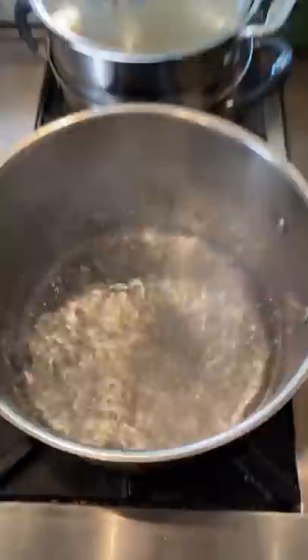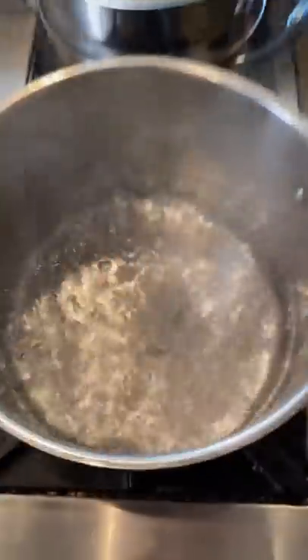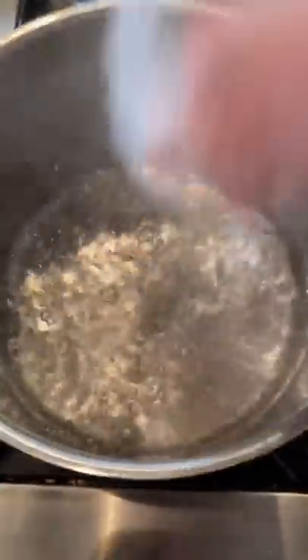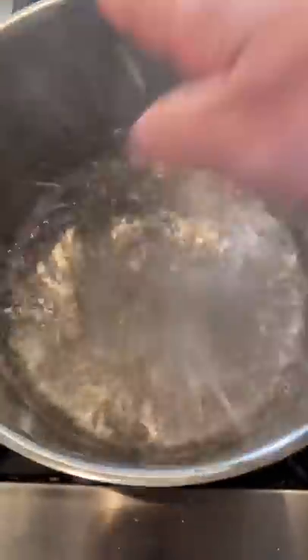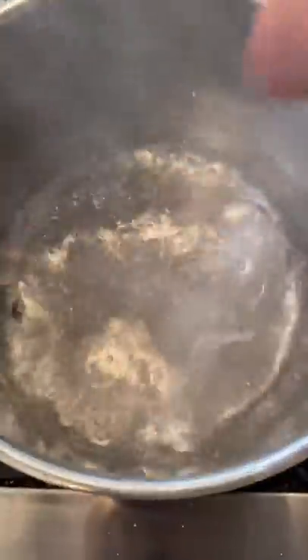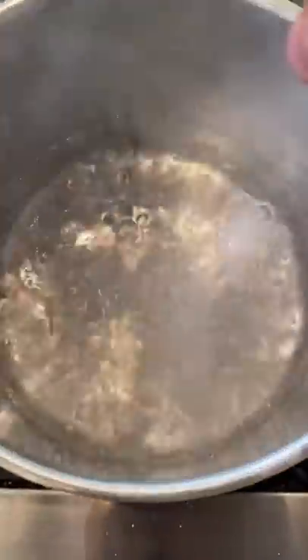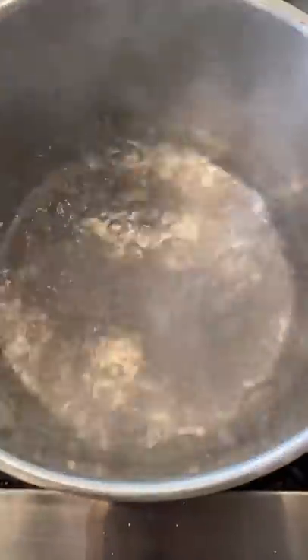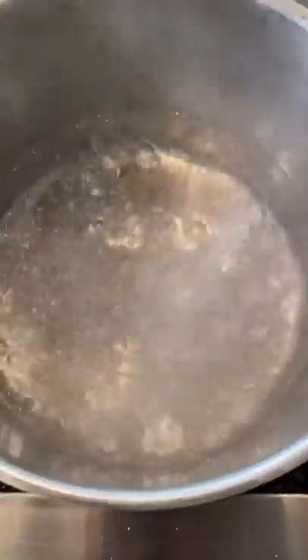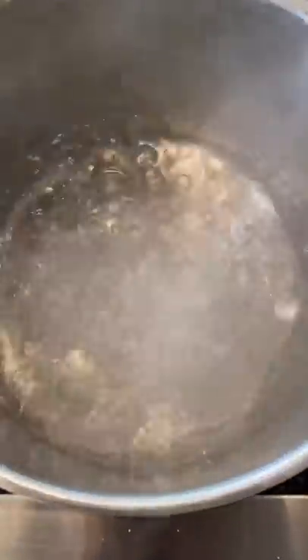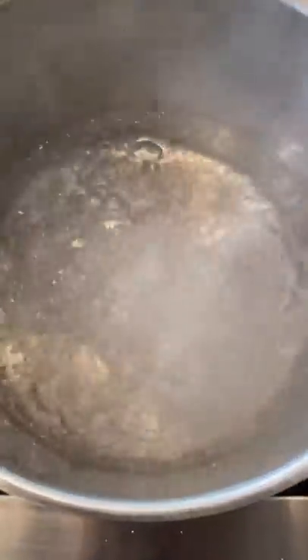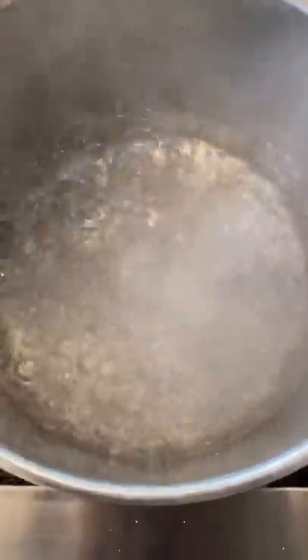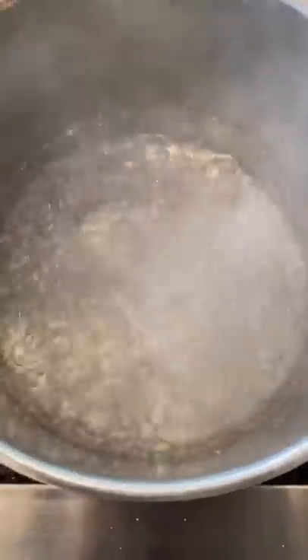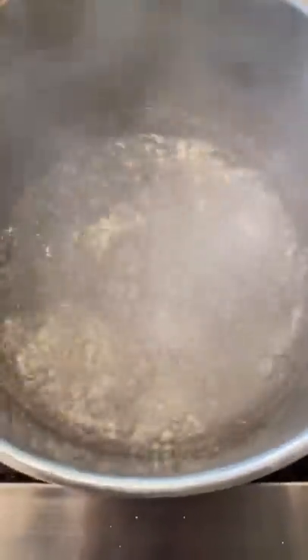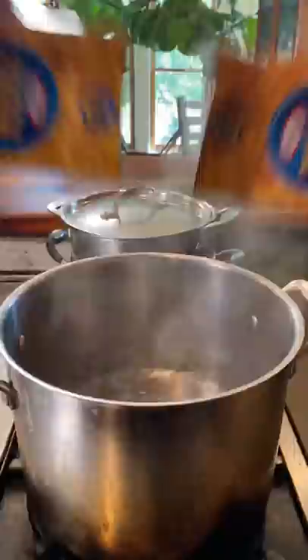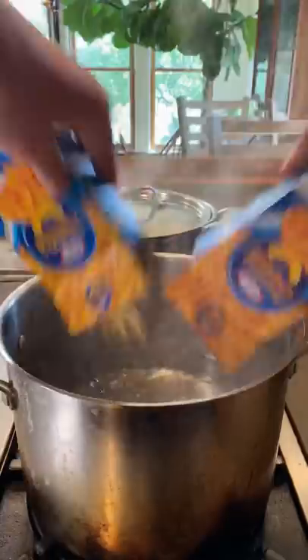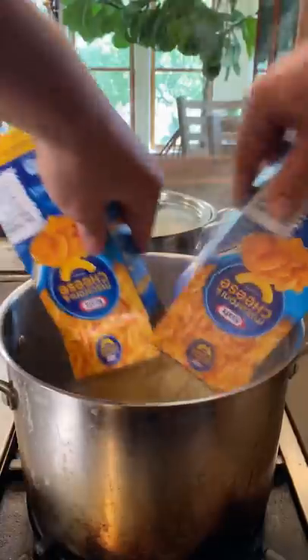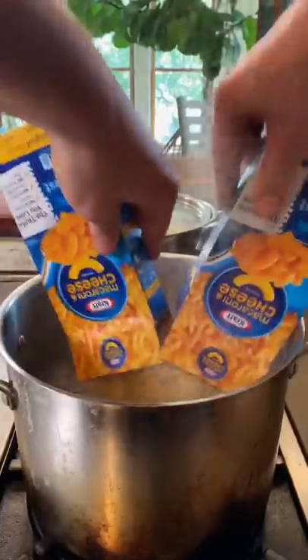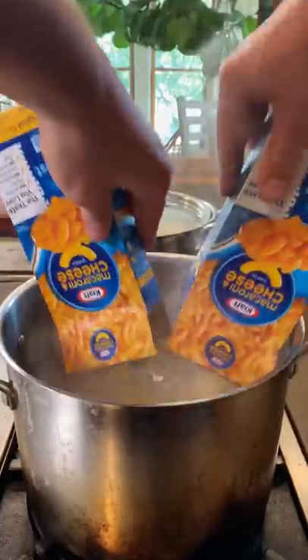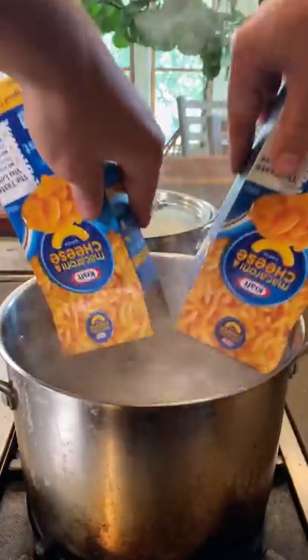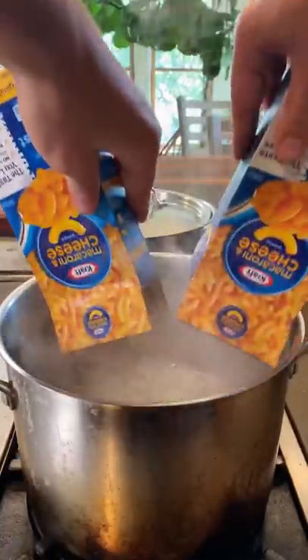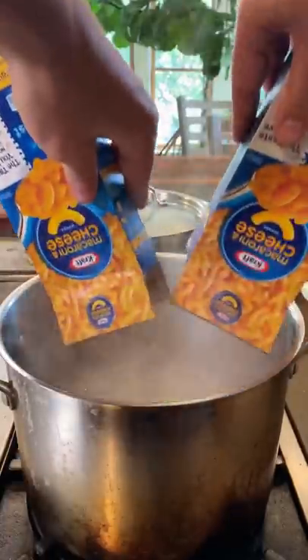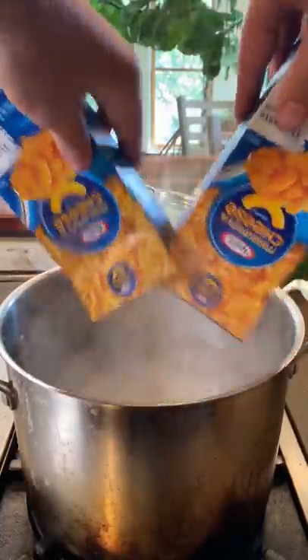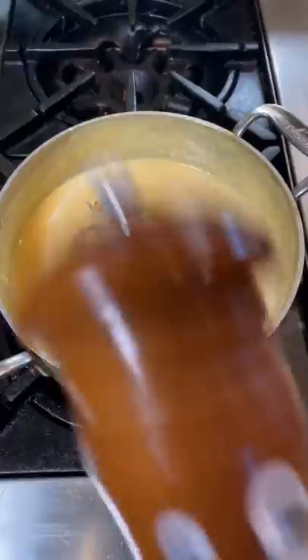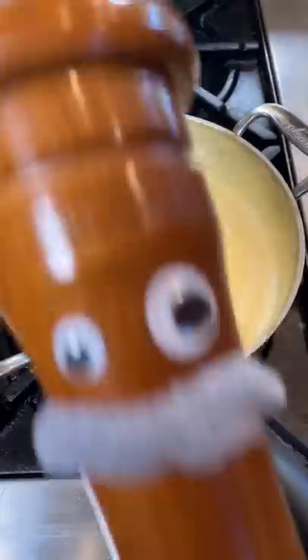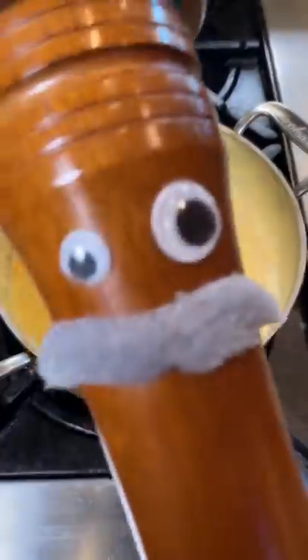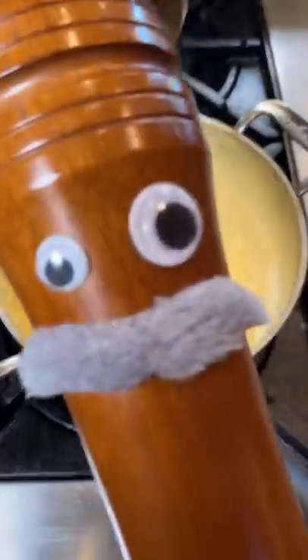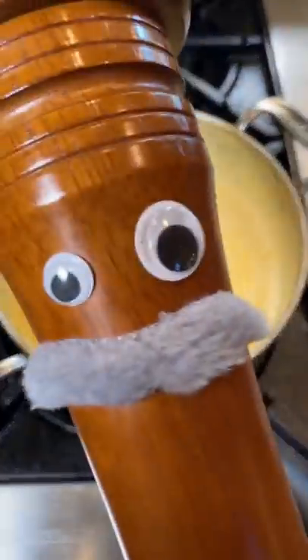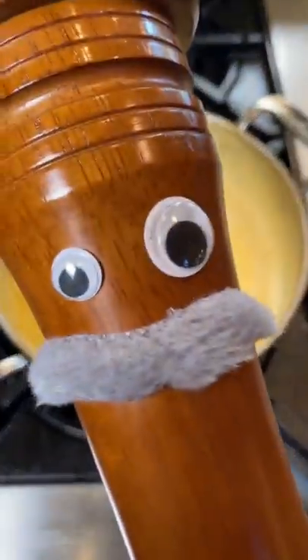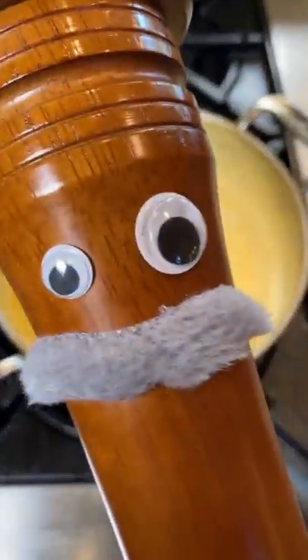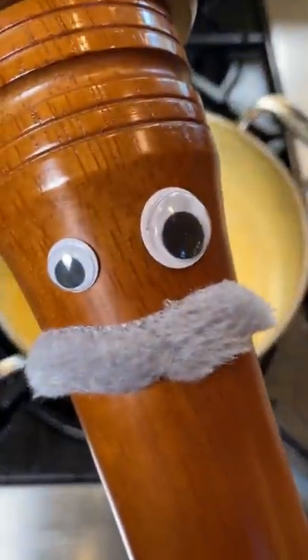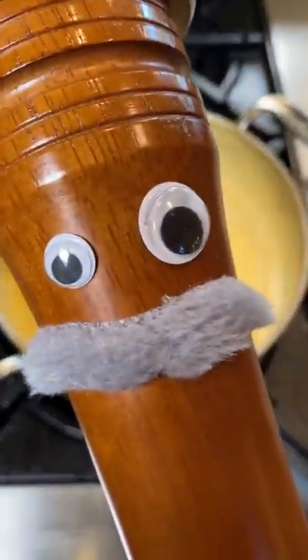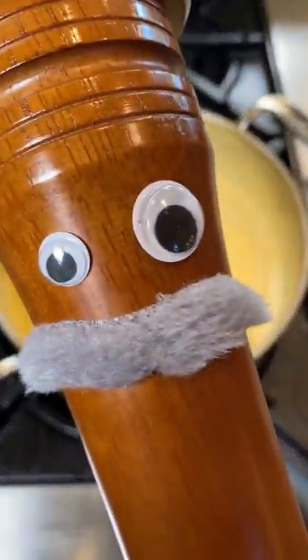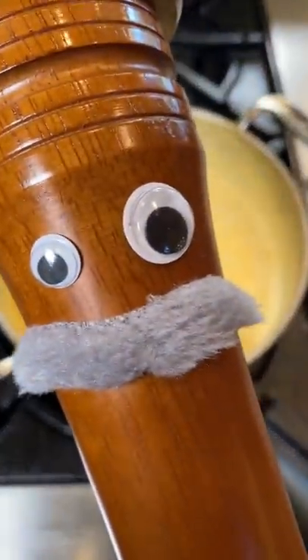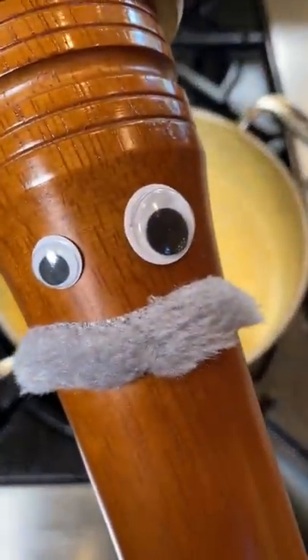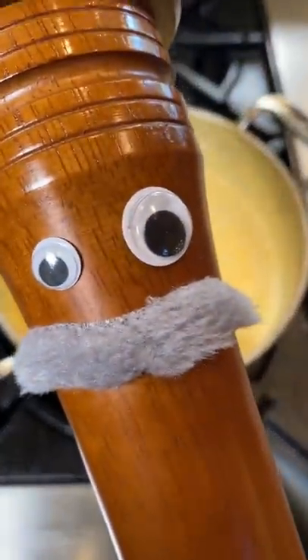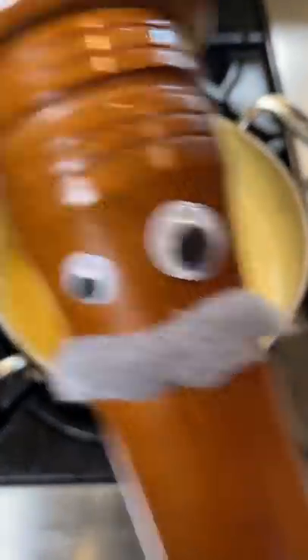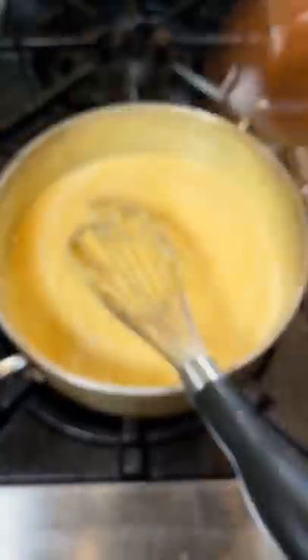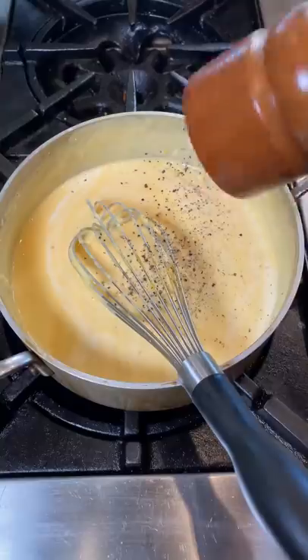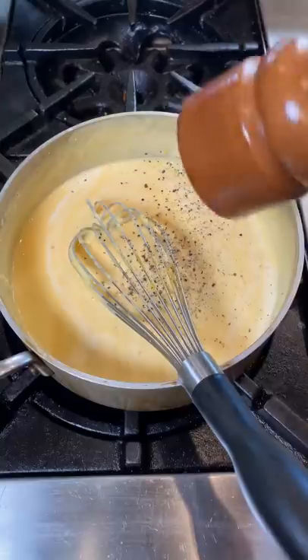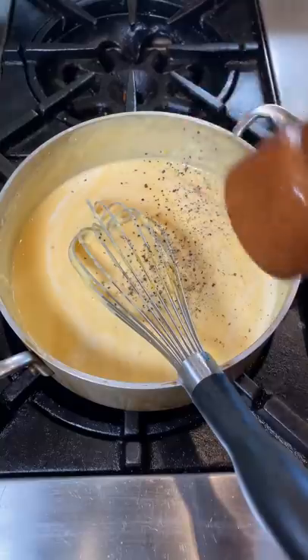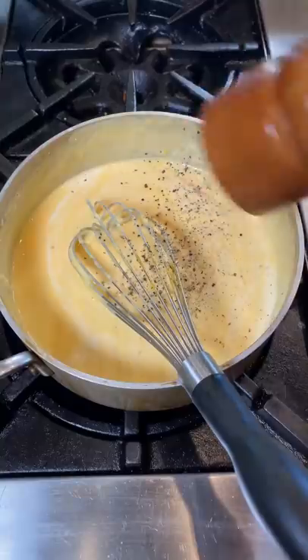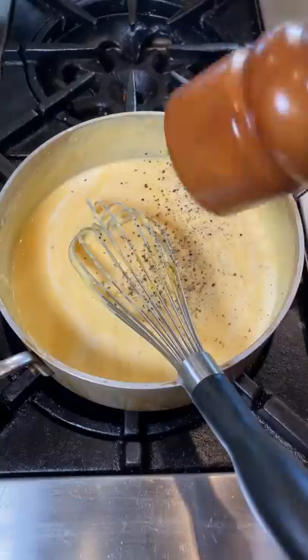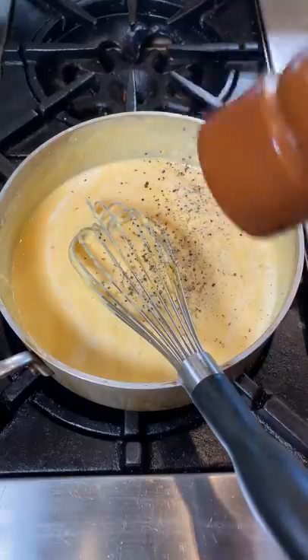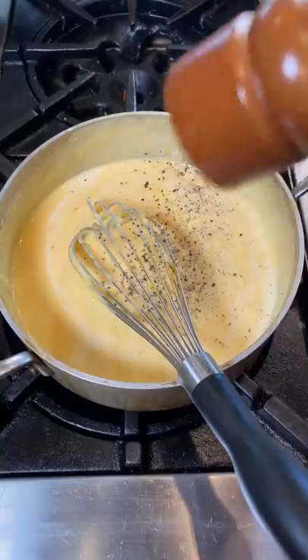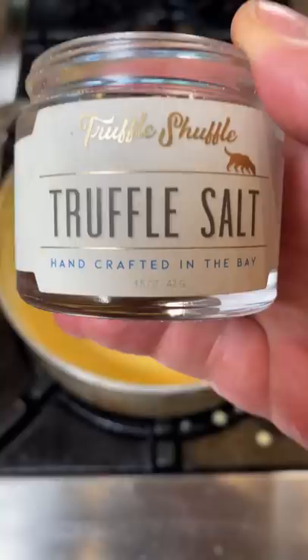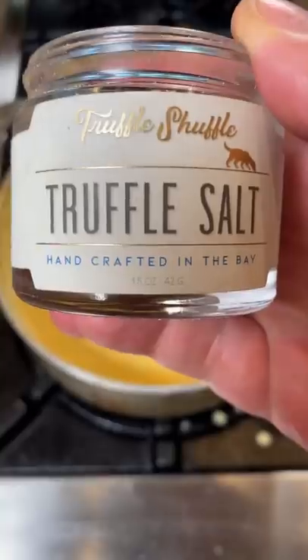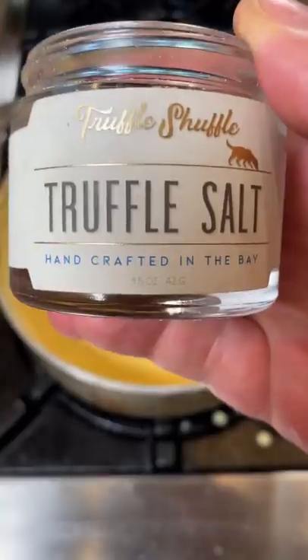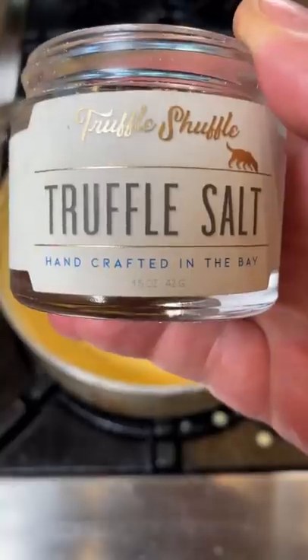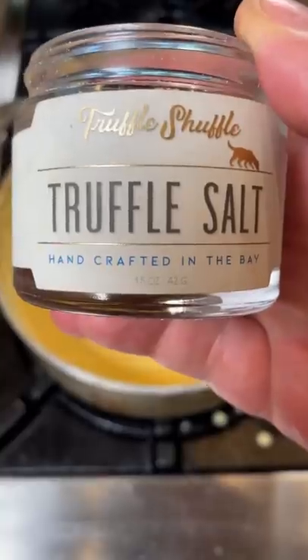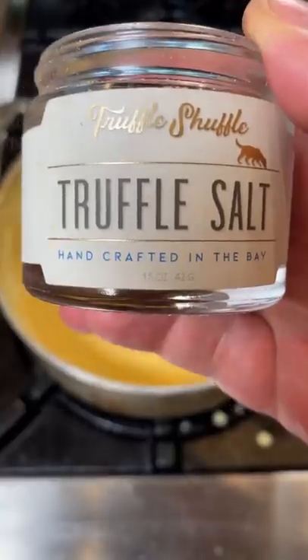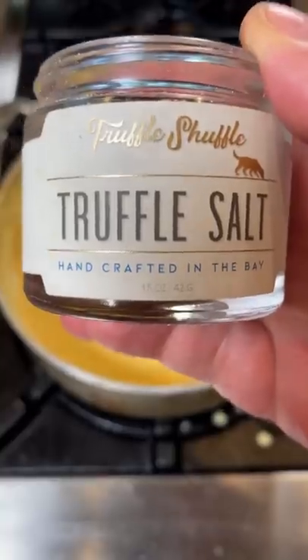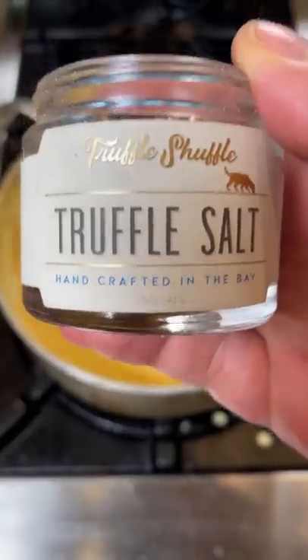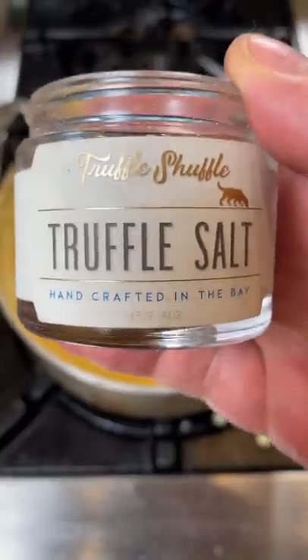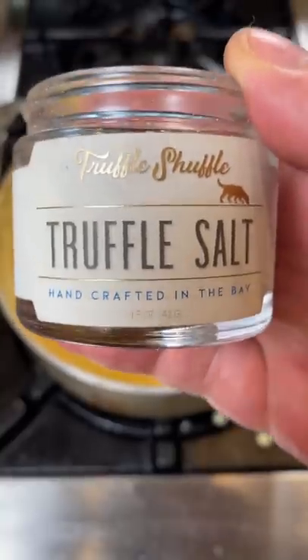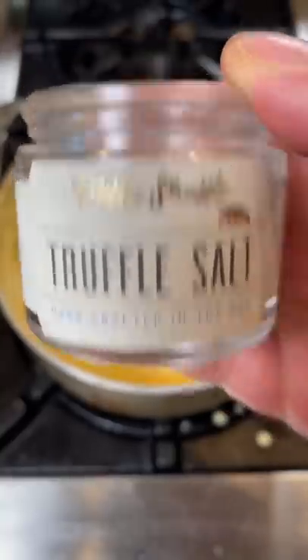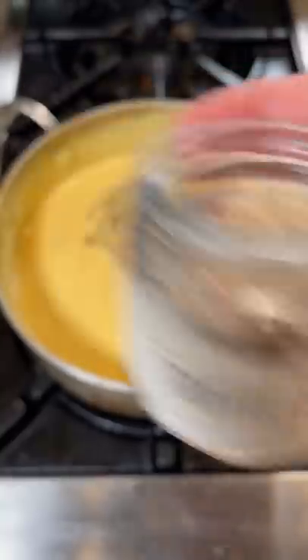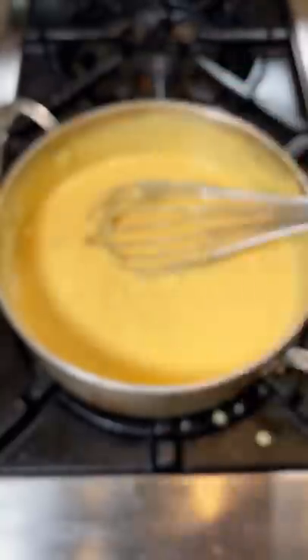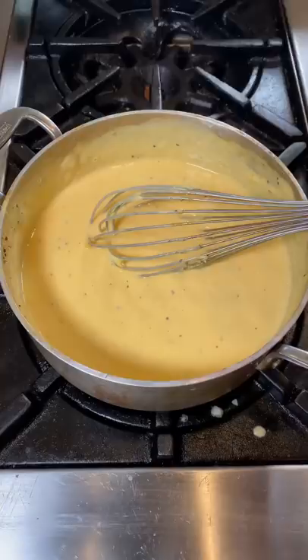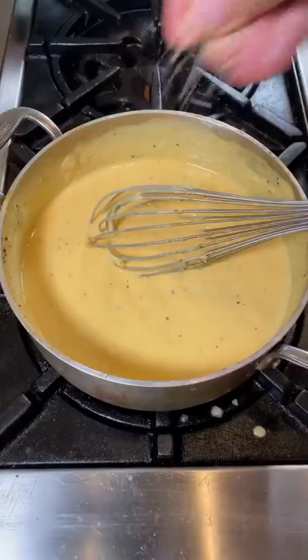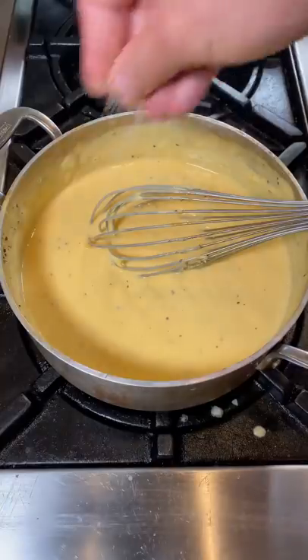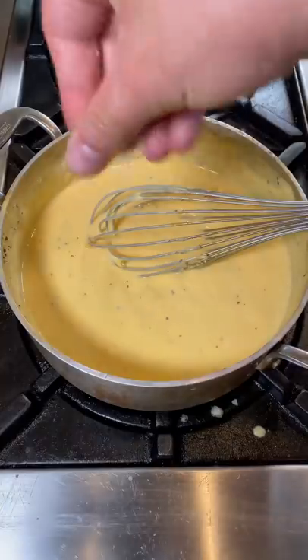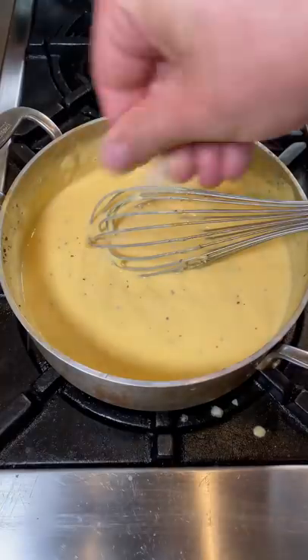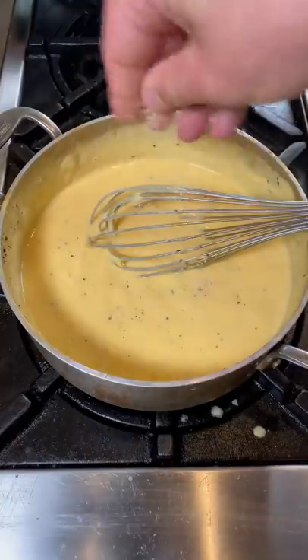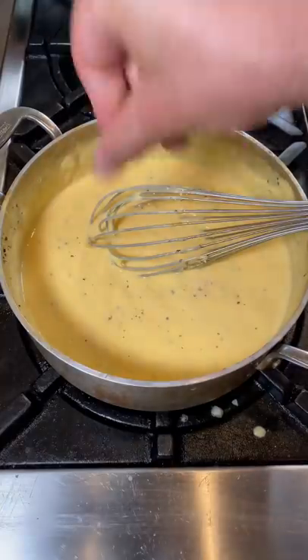Season your pasta water, pasta in. To taste, I'm putting a little truffle salt in — not necessary.